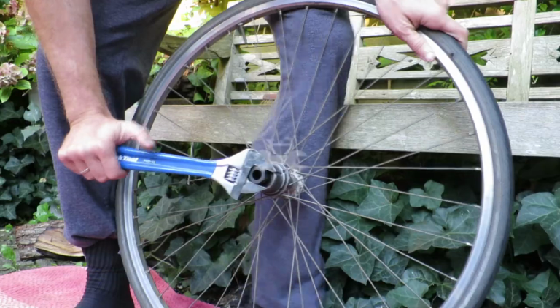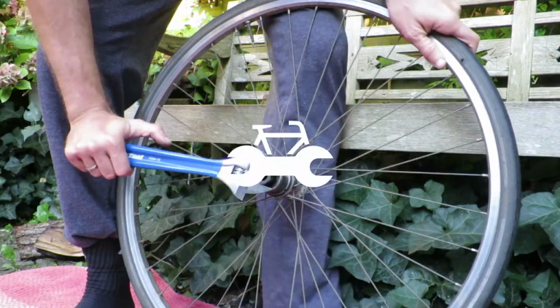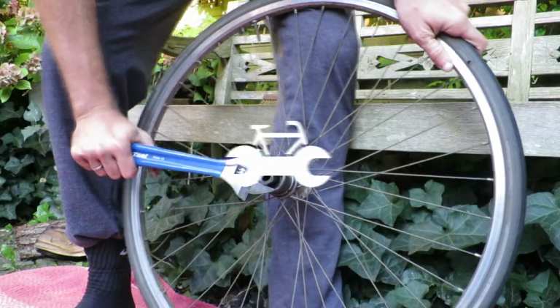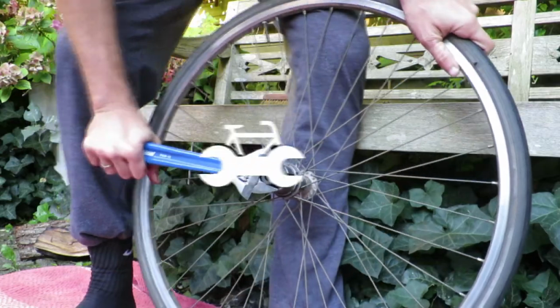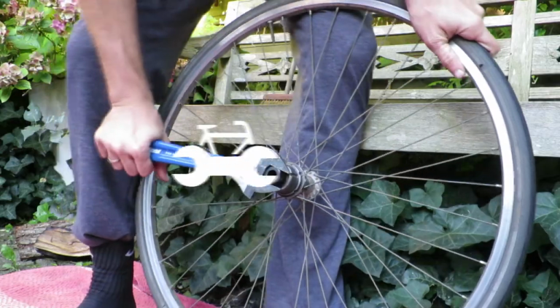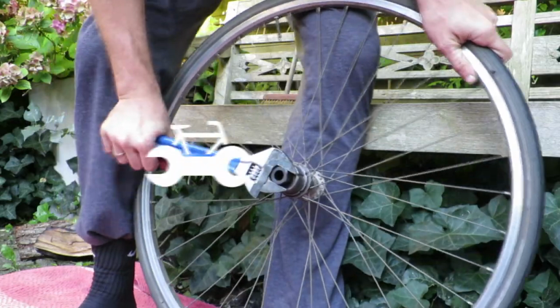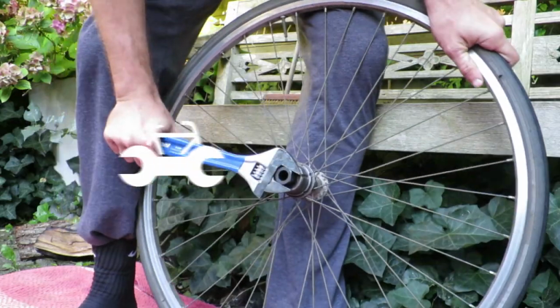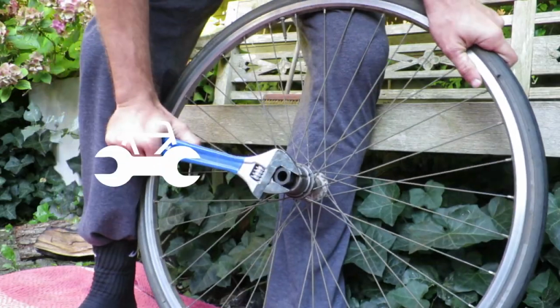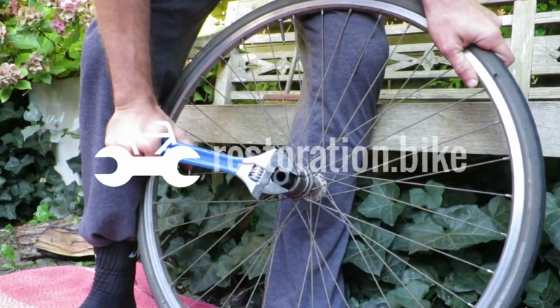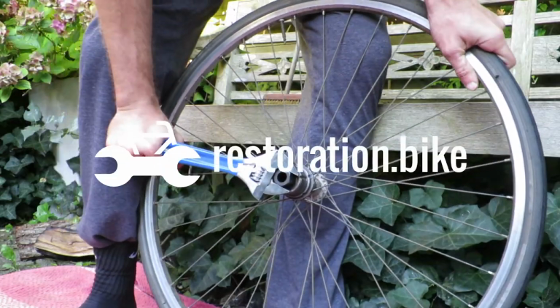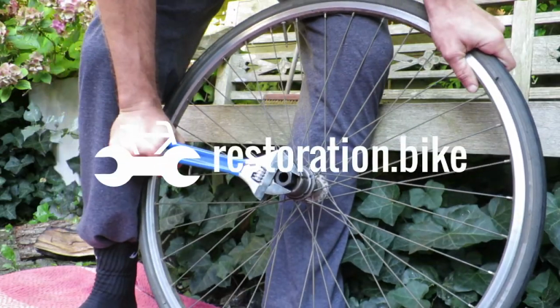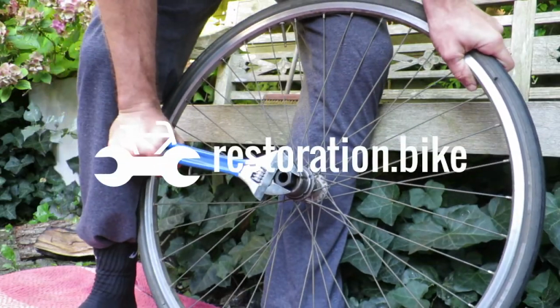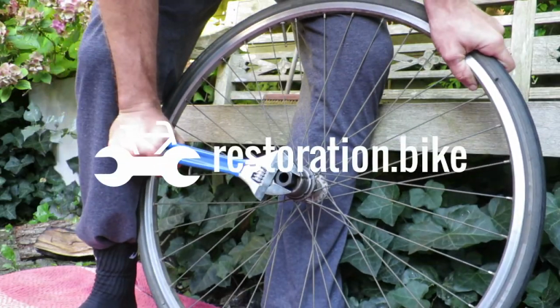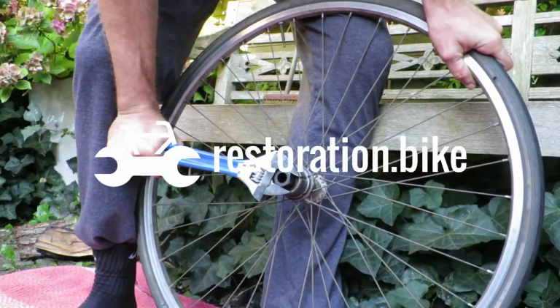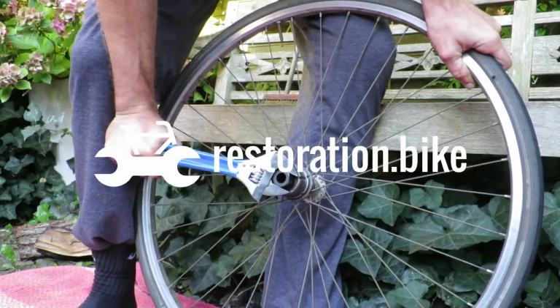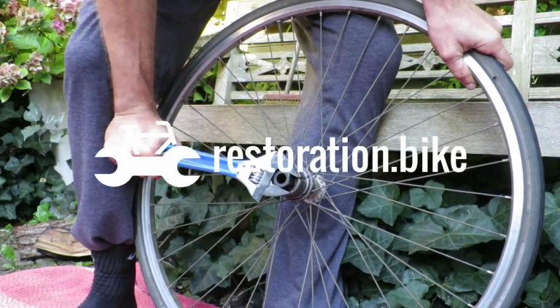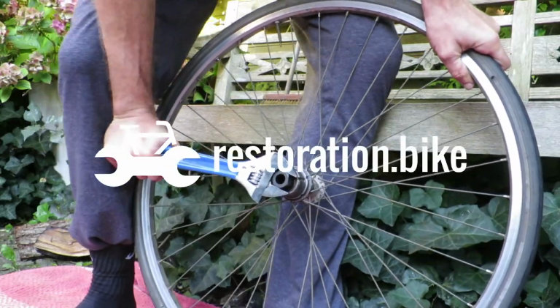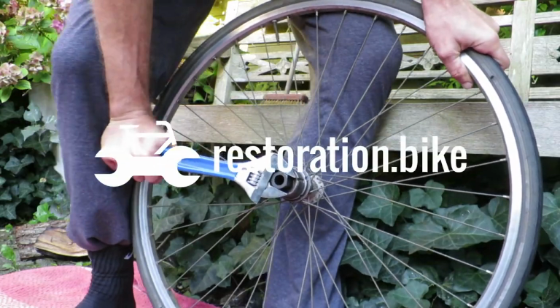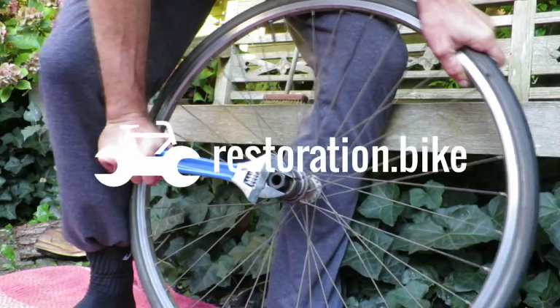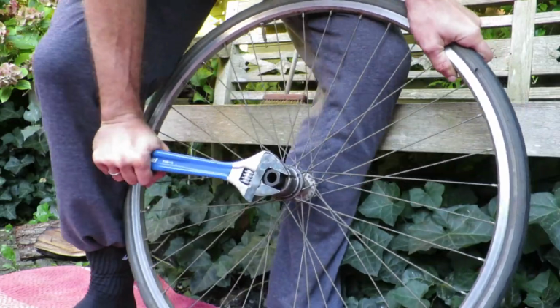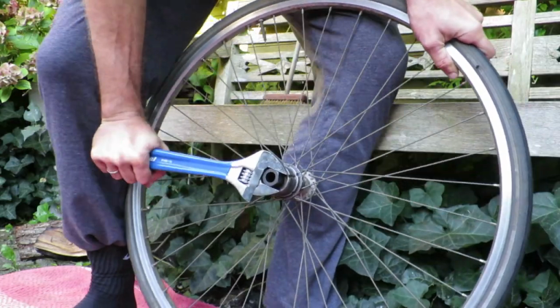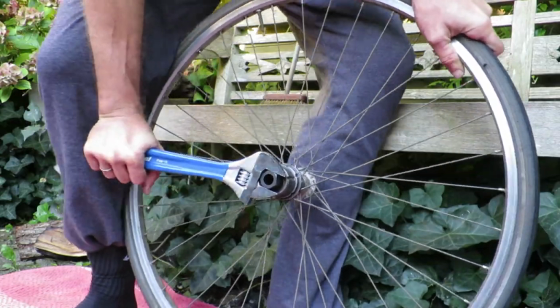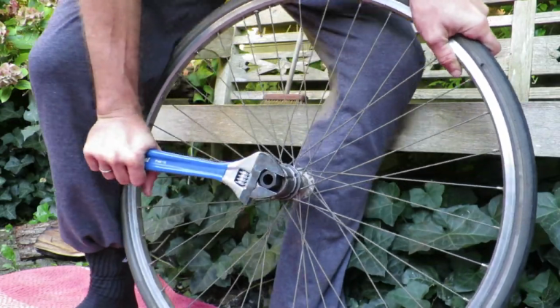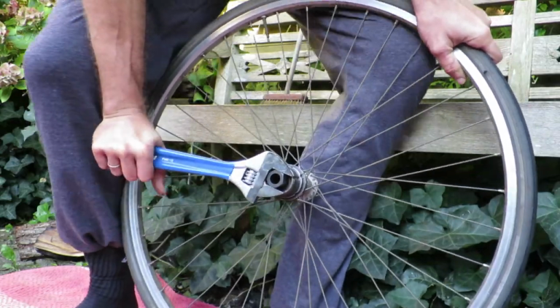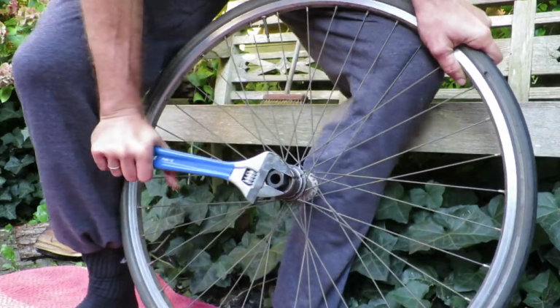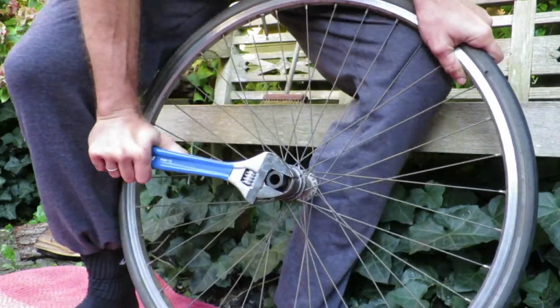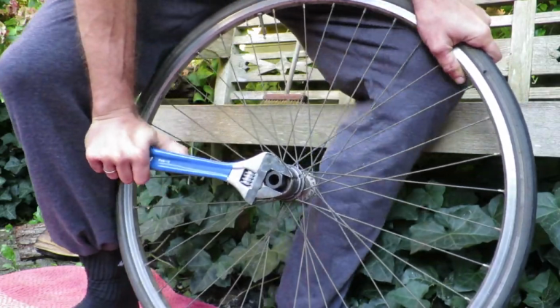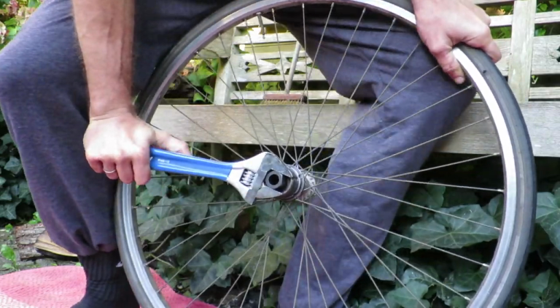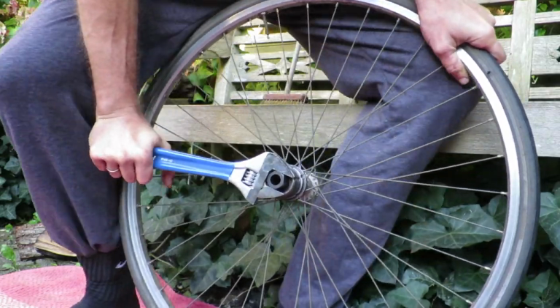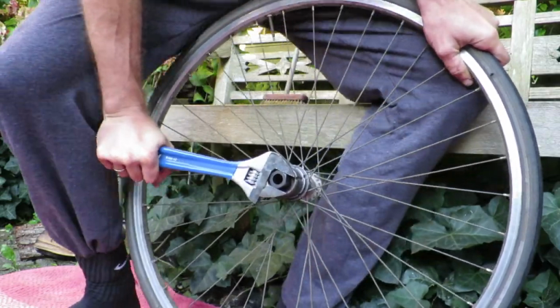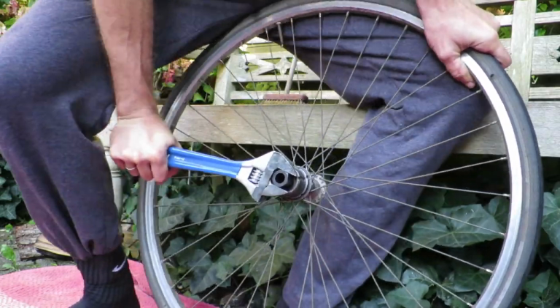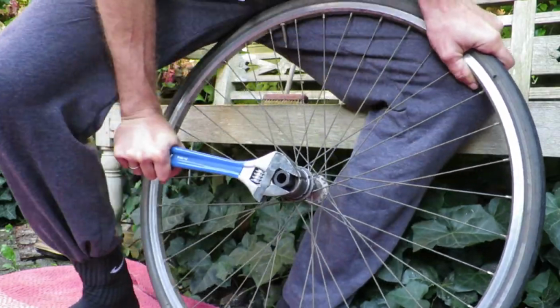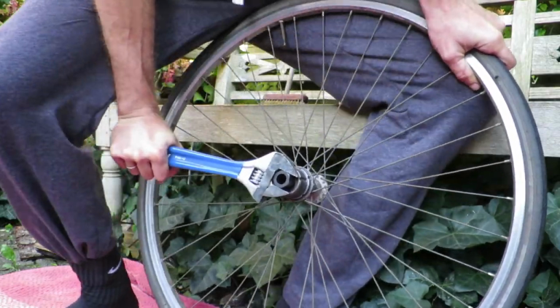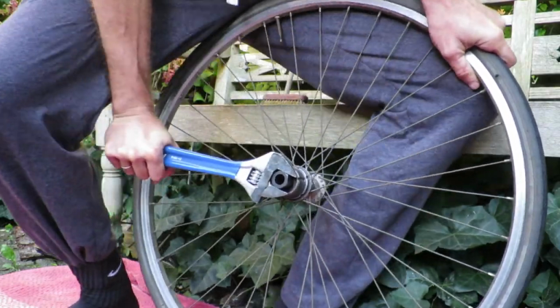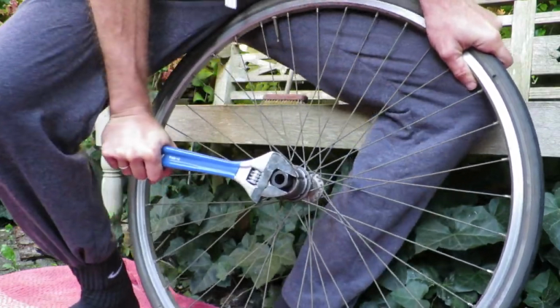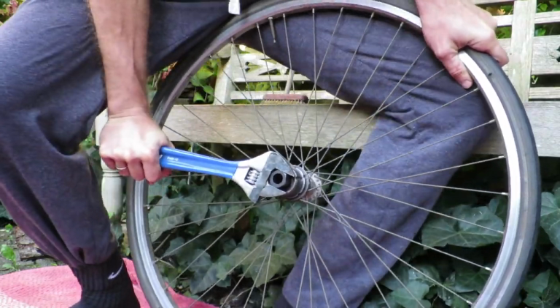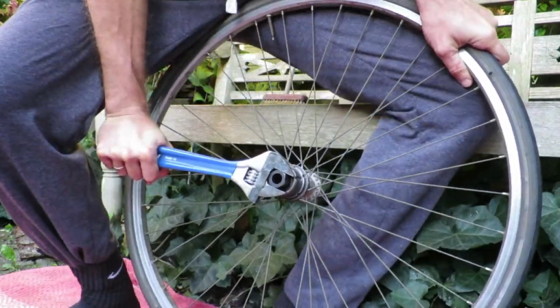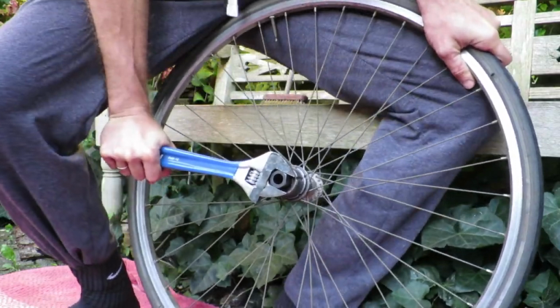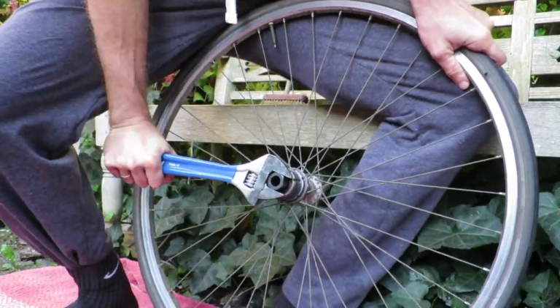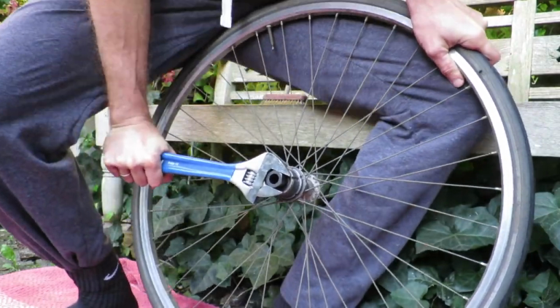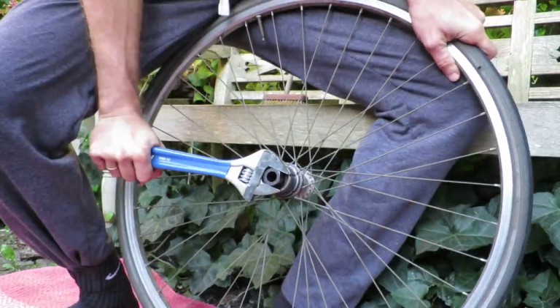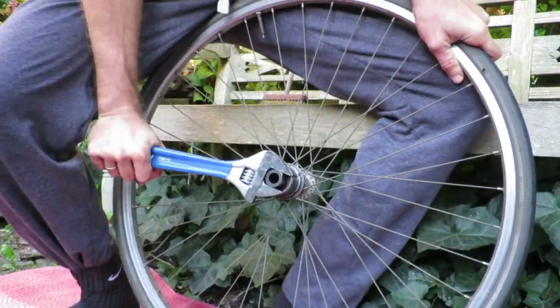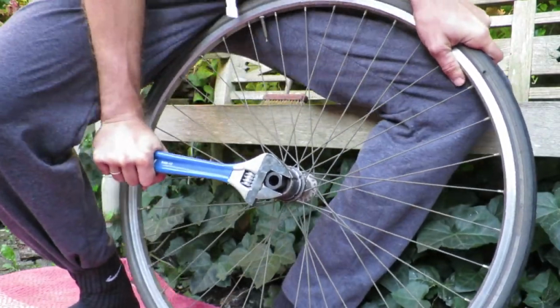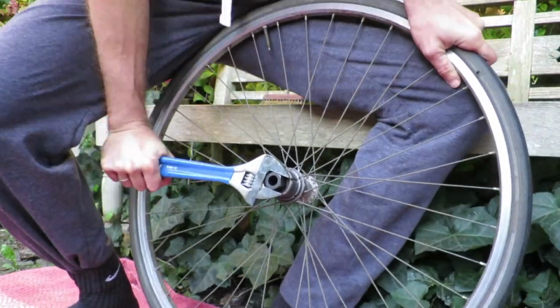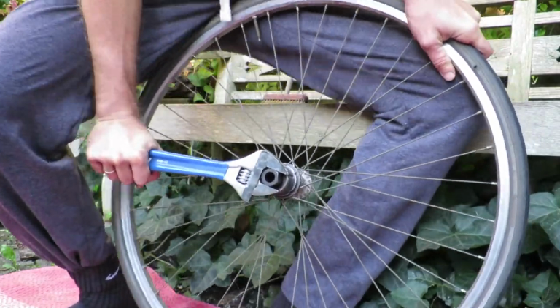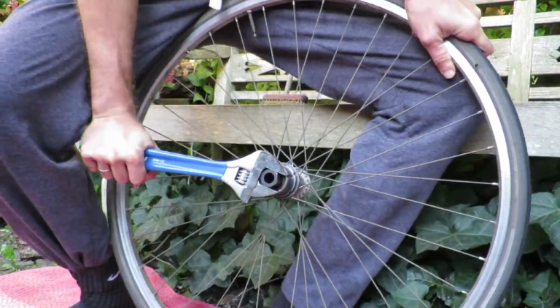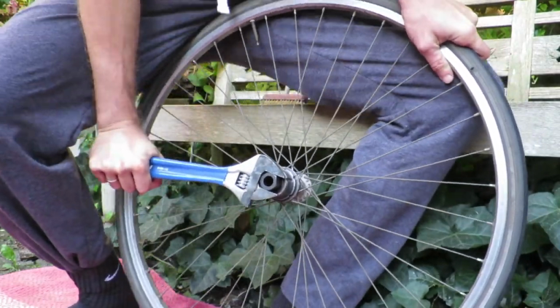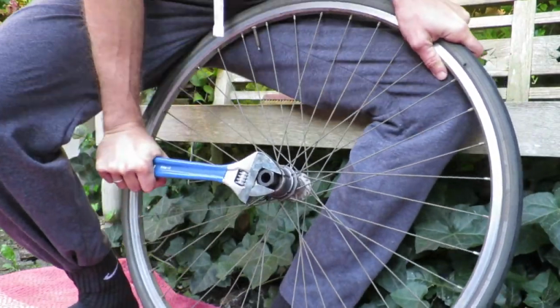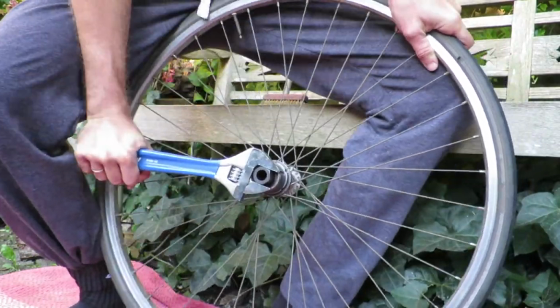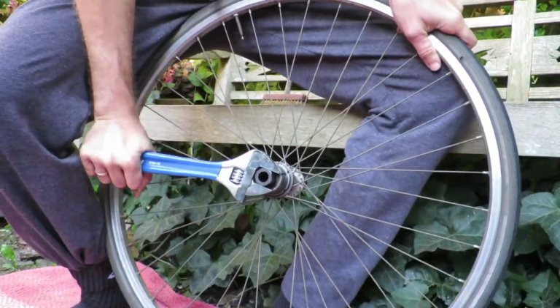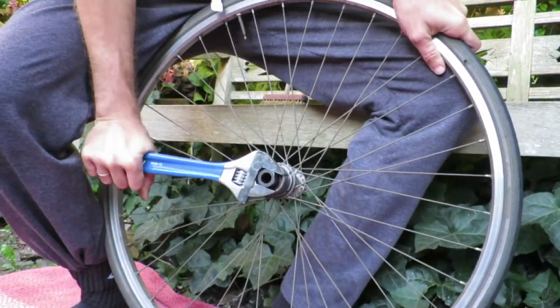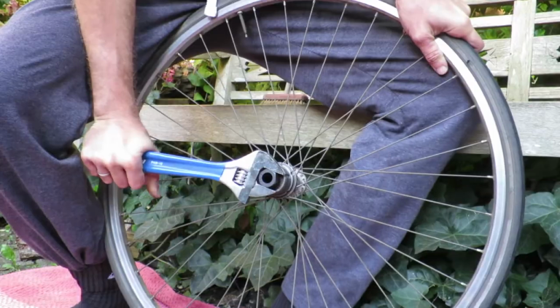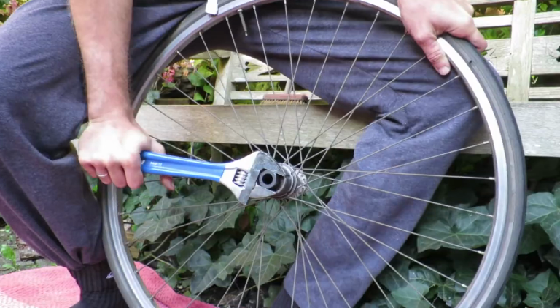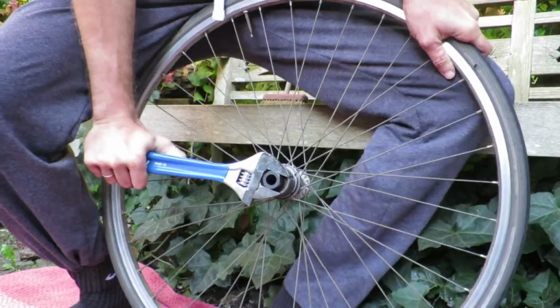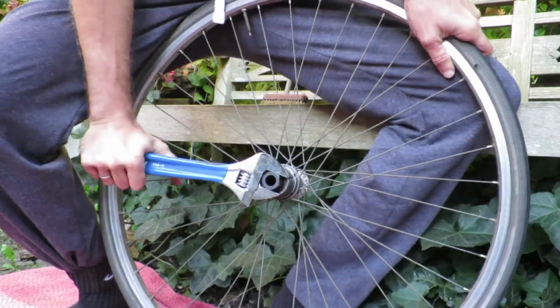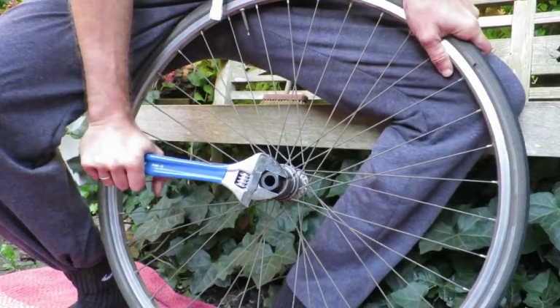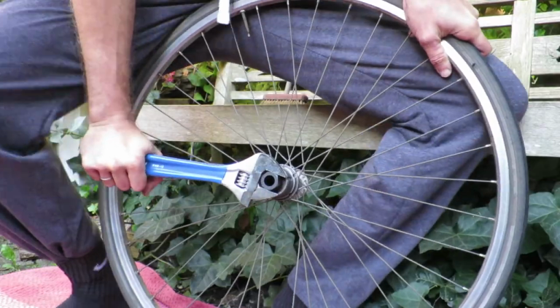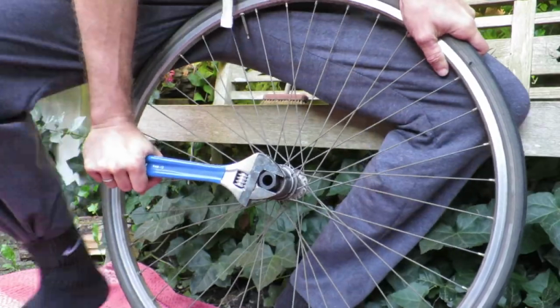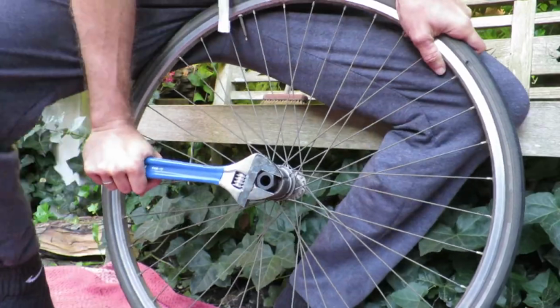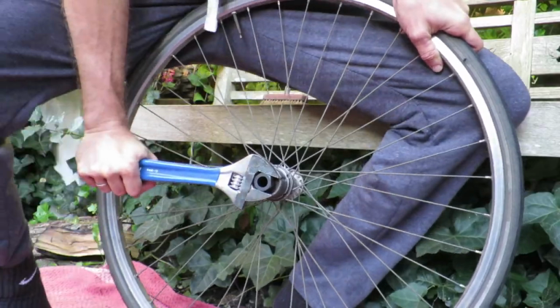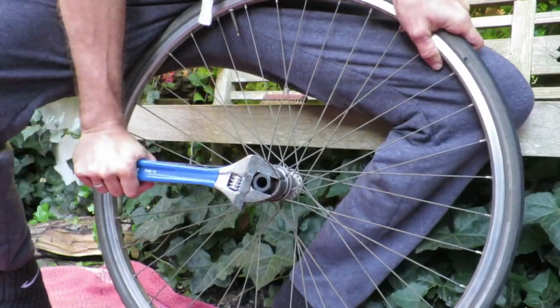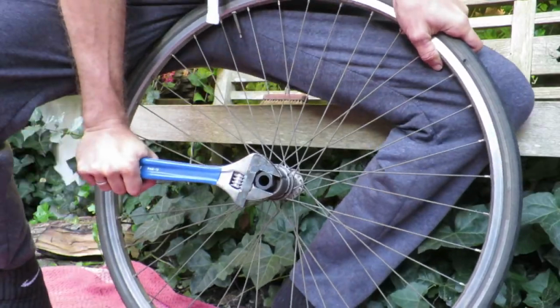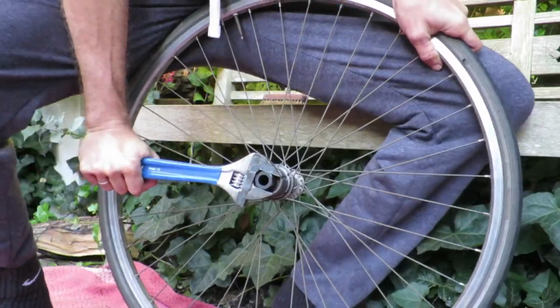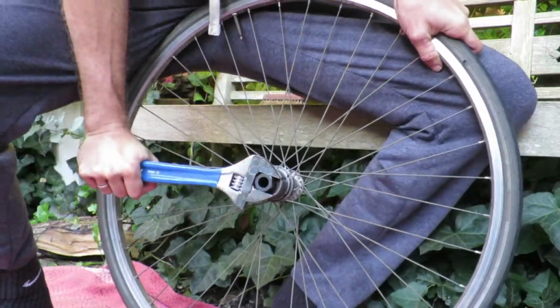Hello, my name is Jon from Restoration.bike and in this video I'm going to show you how to install a new freewheel cassette.